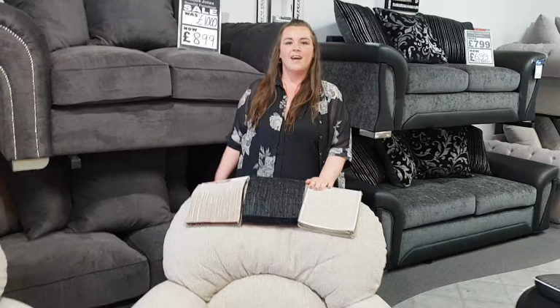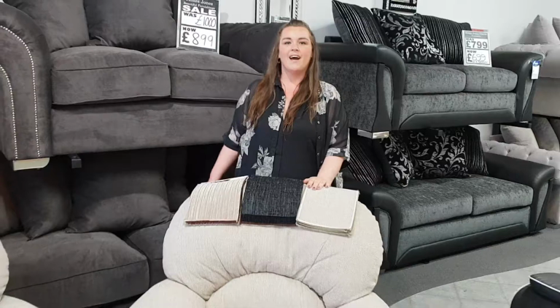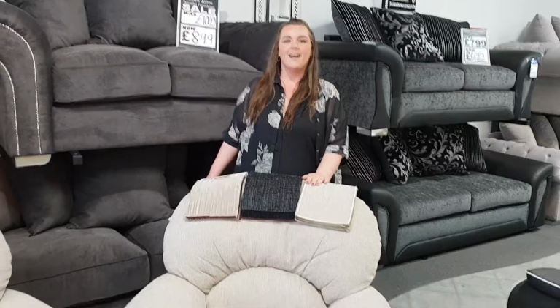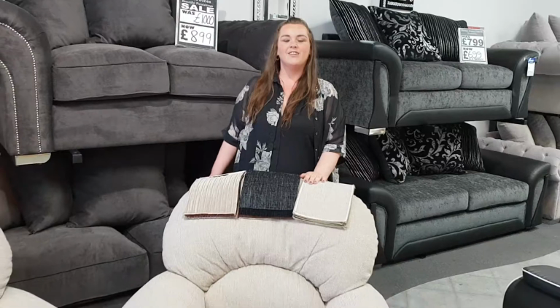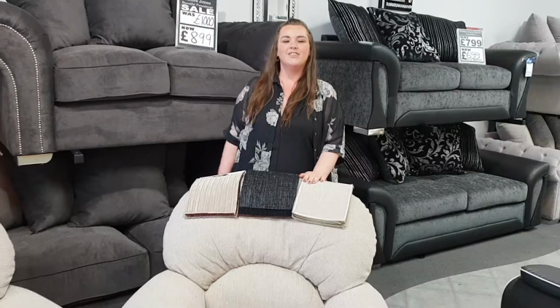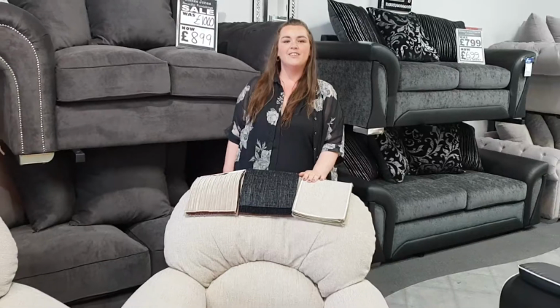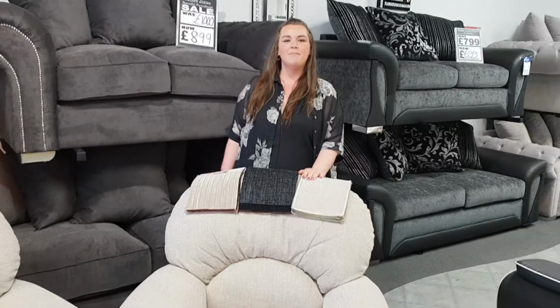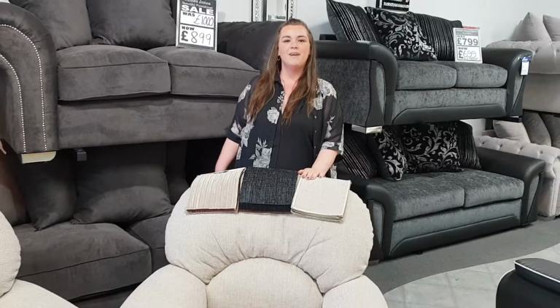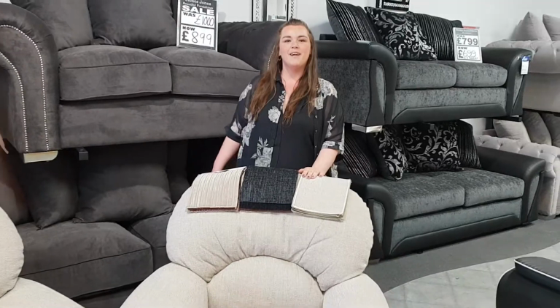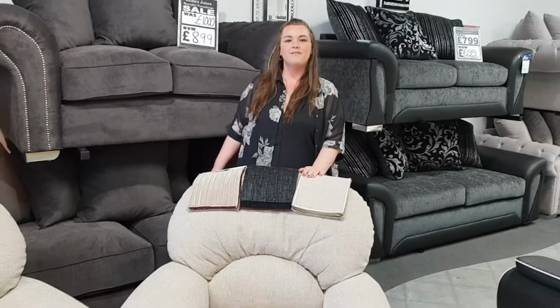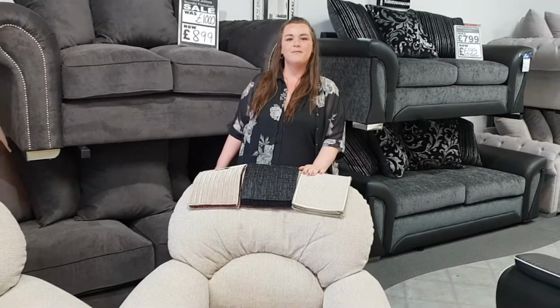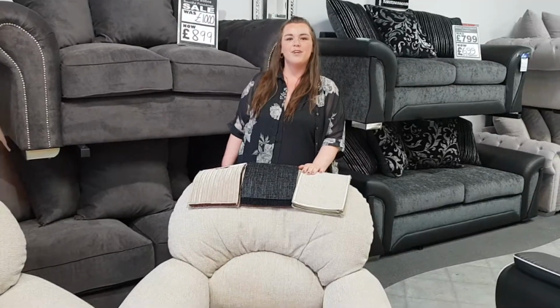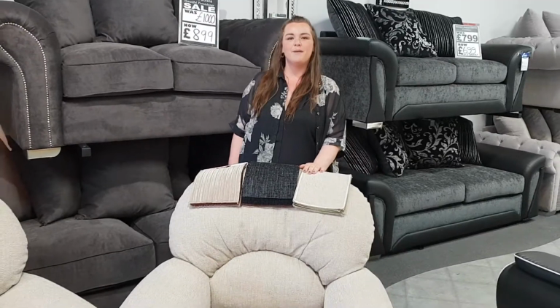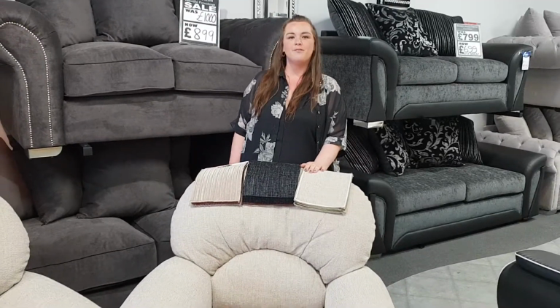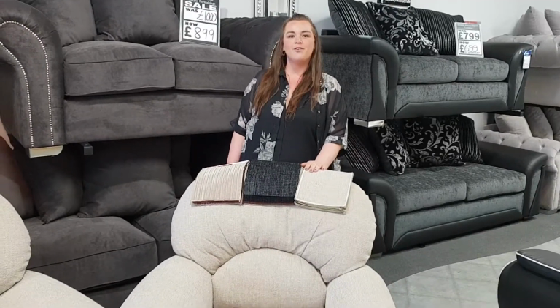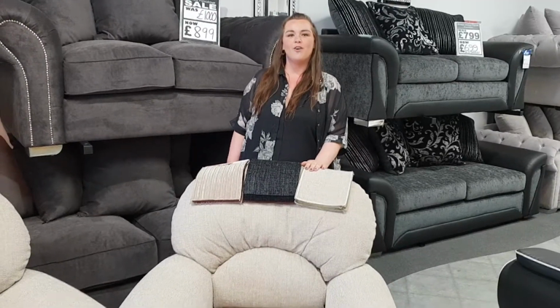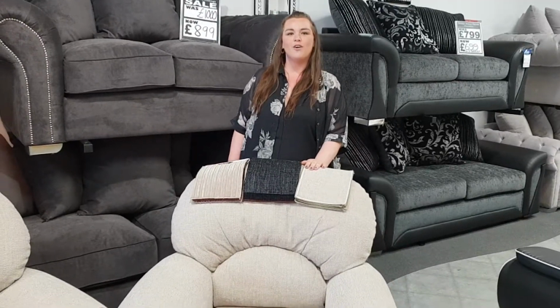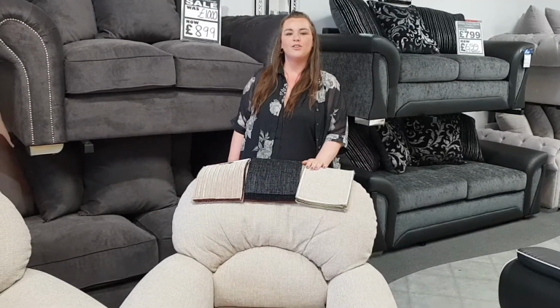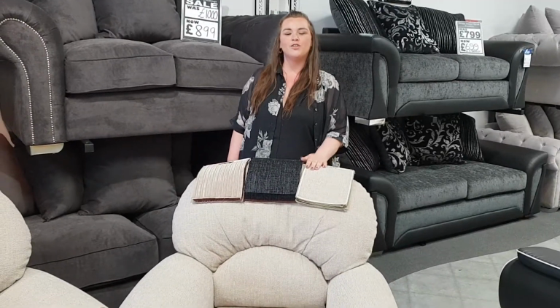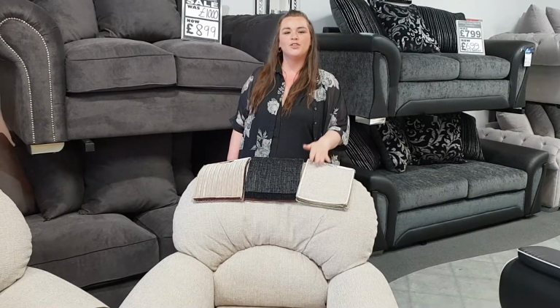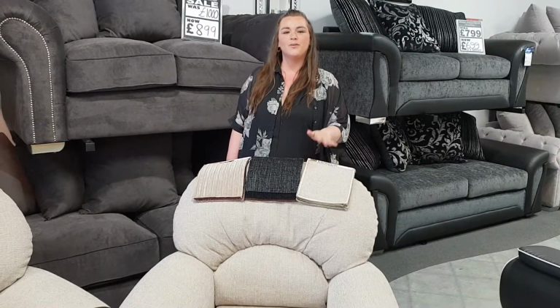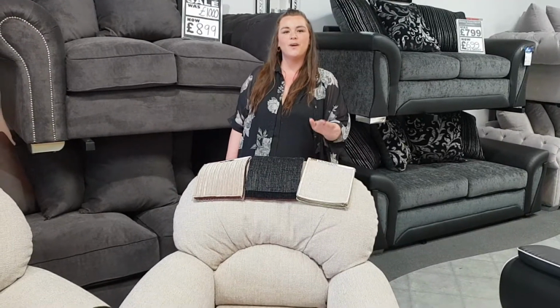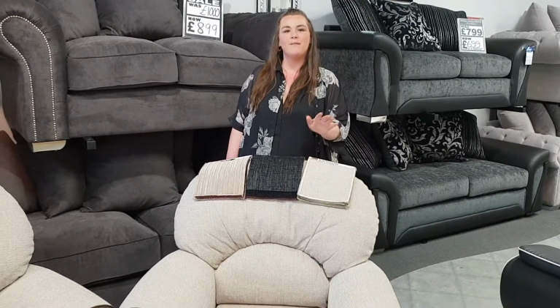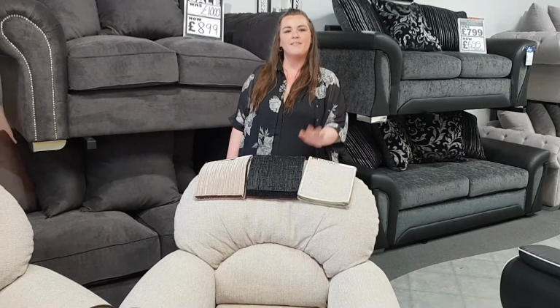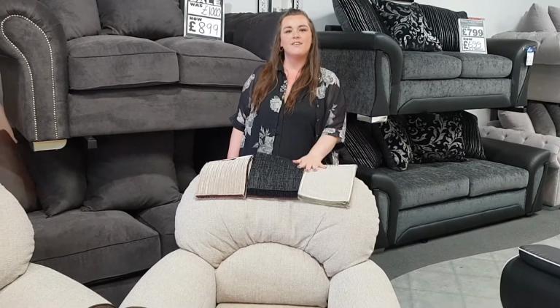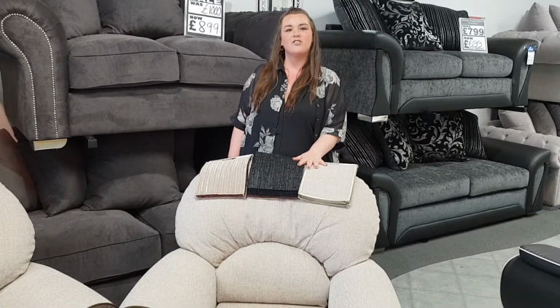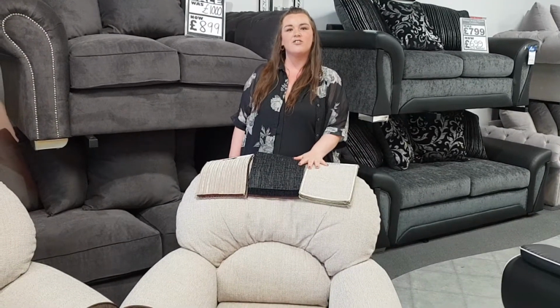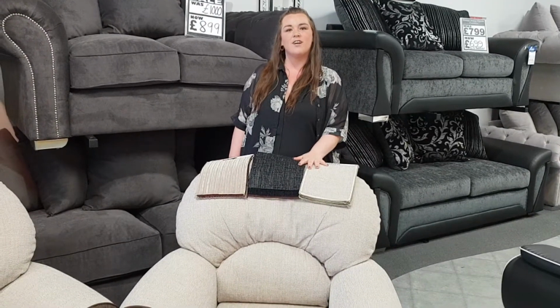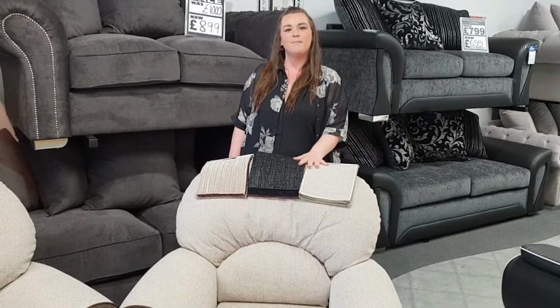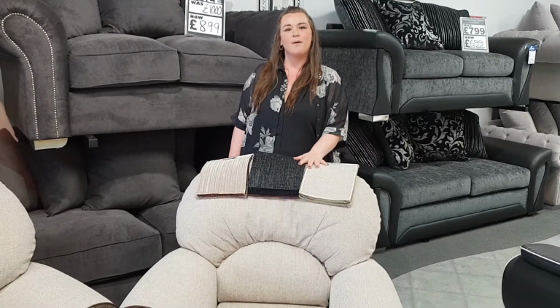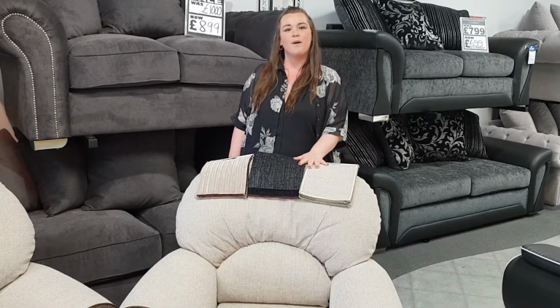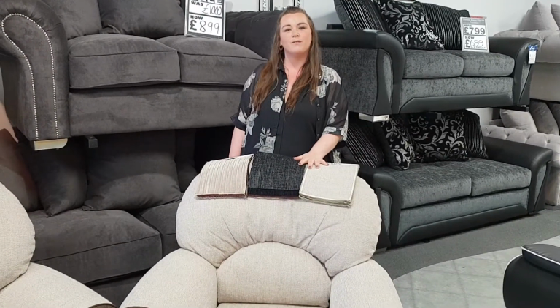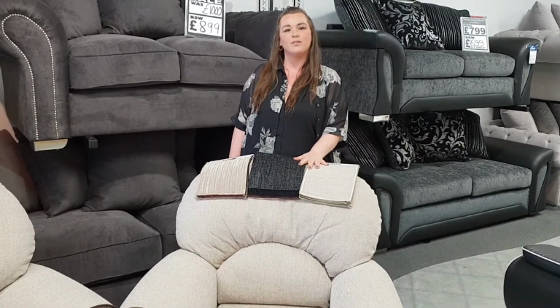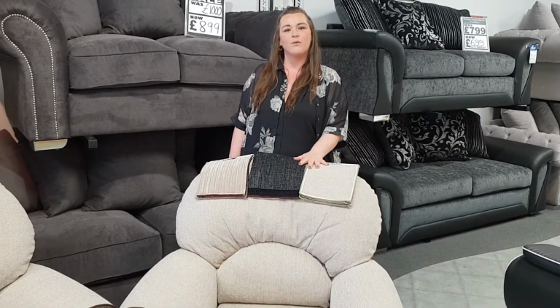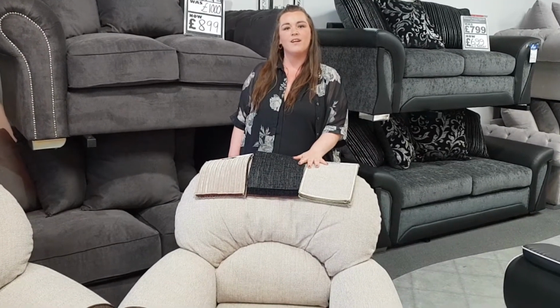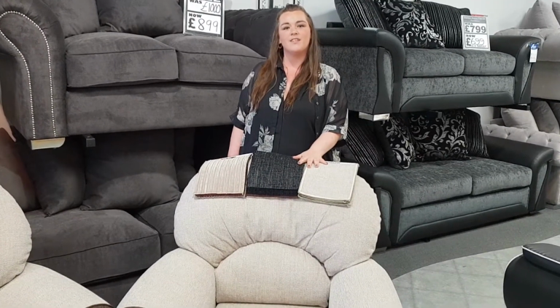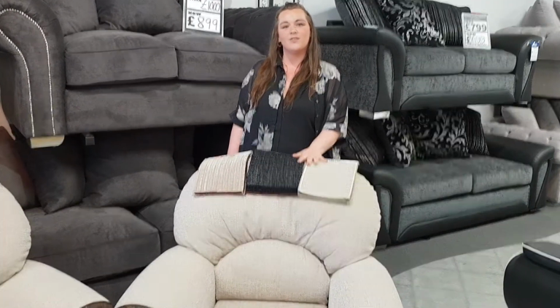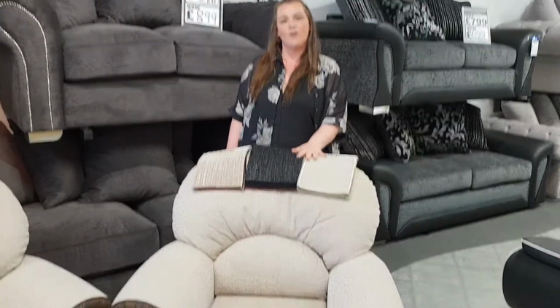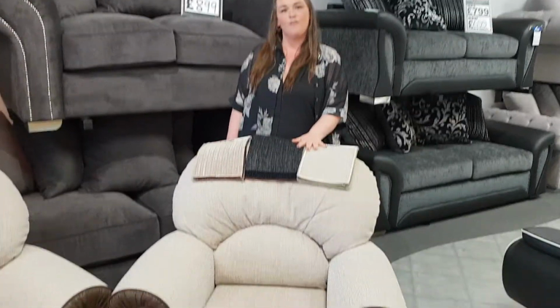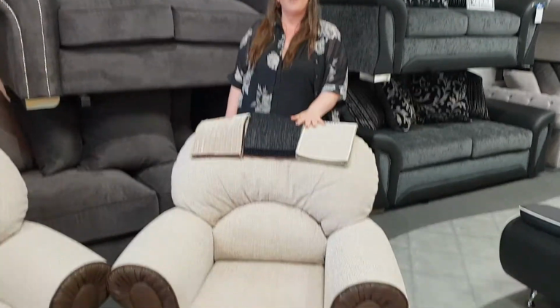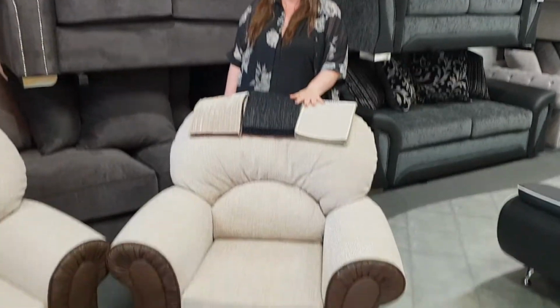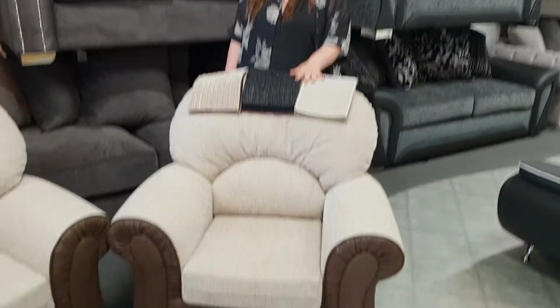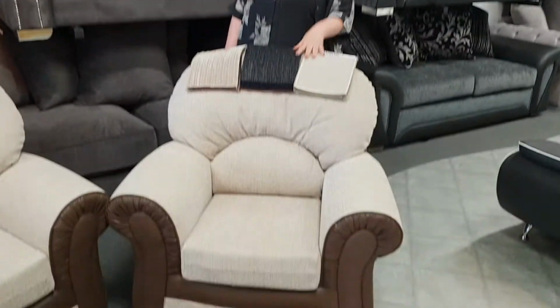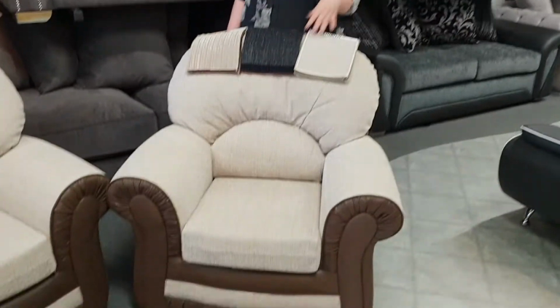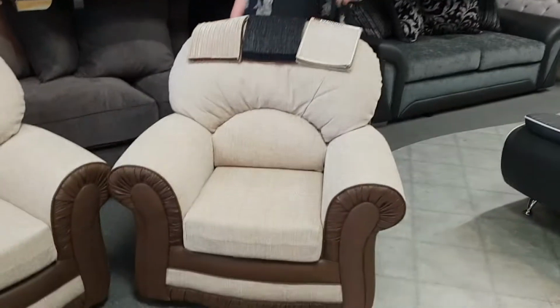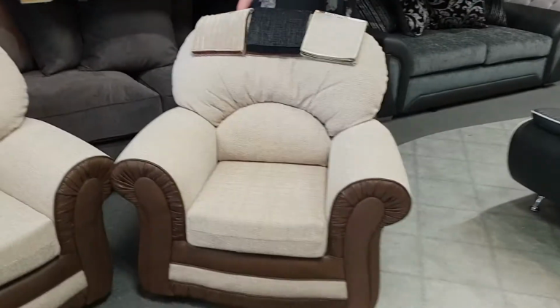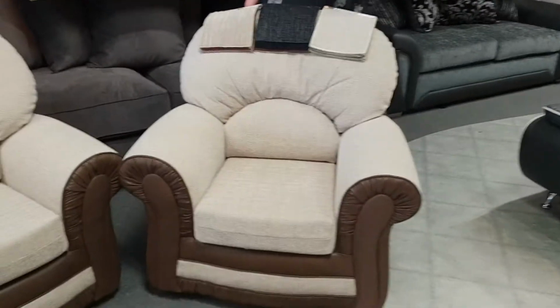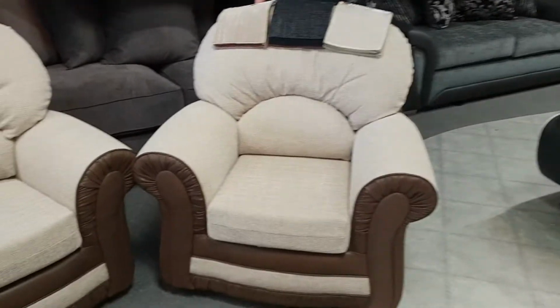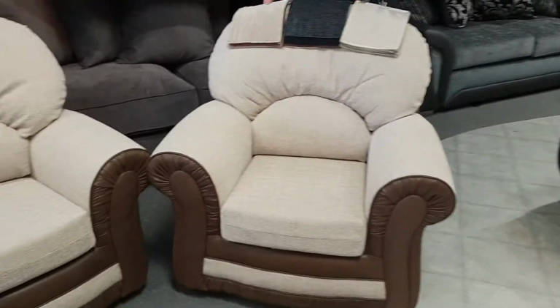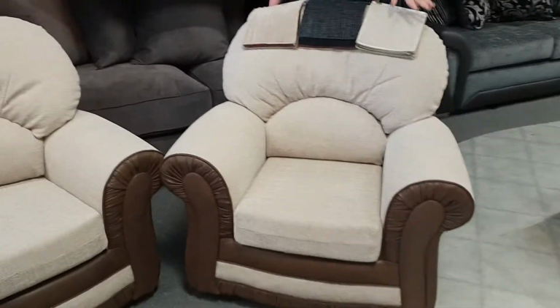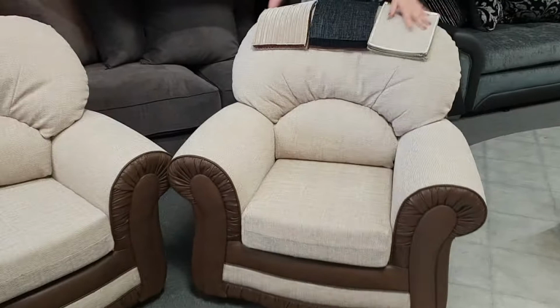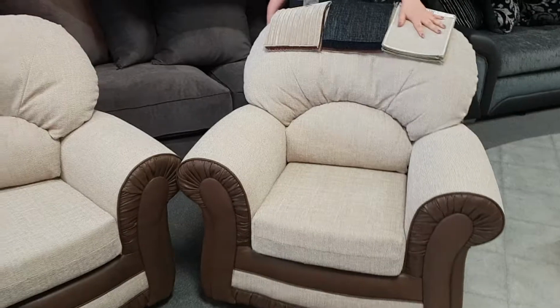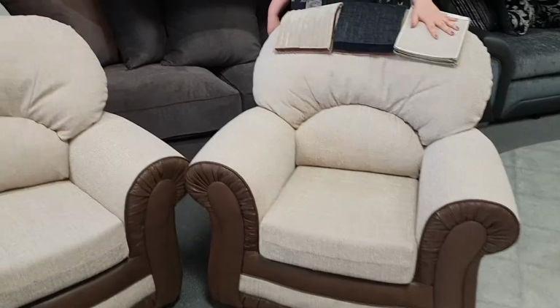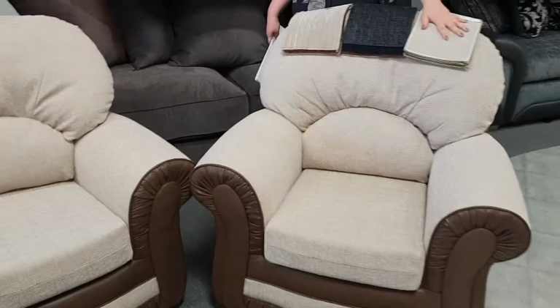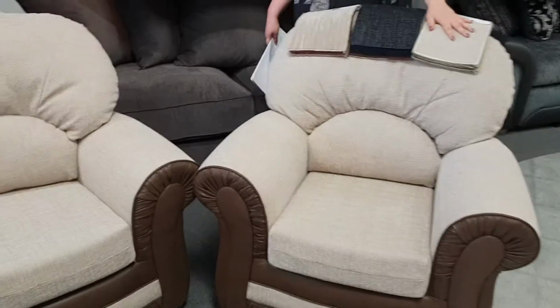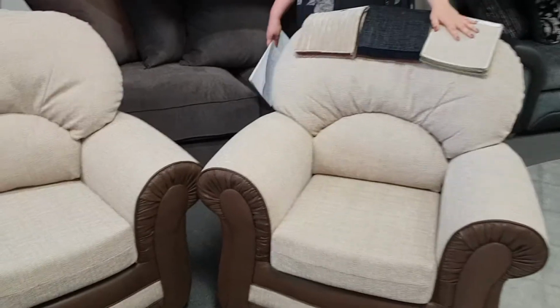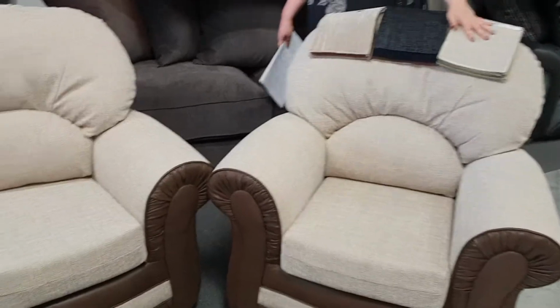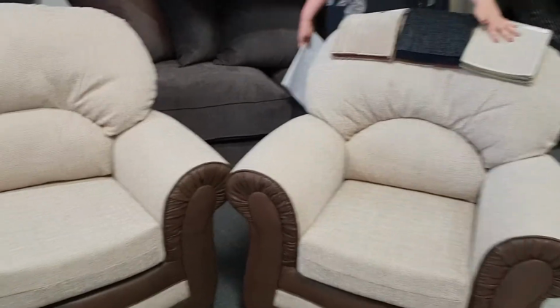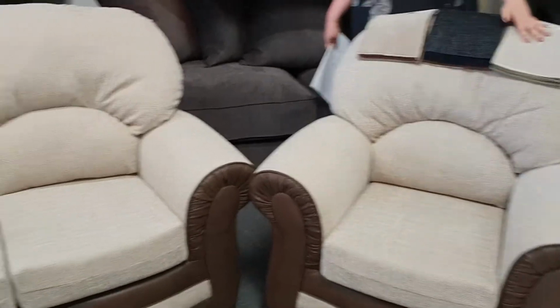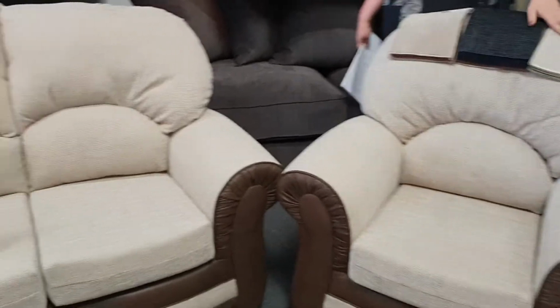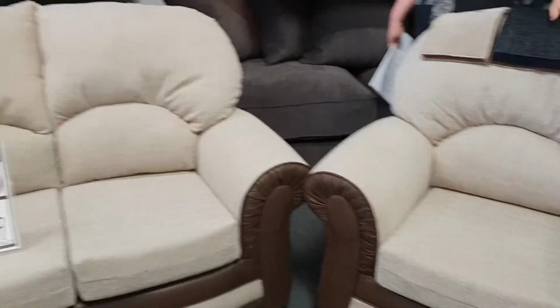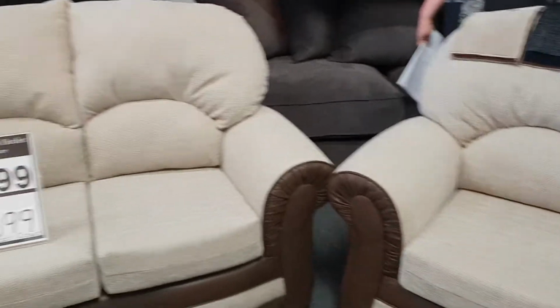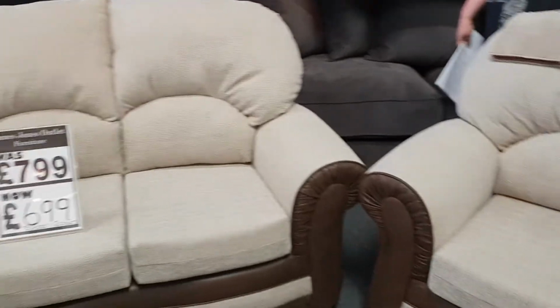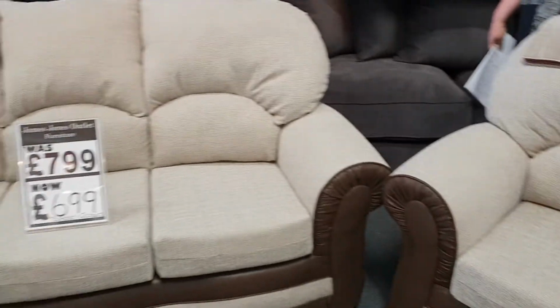Hi, this is Sam here from James Jones. Just a quick message to tell you about our quality sofas. So this sofa we have on display,